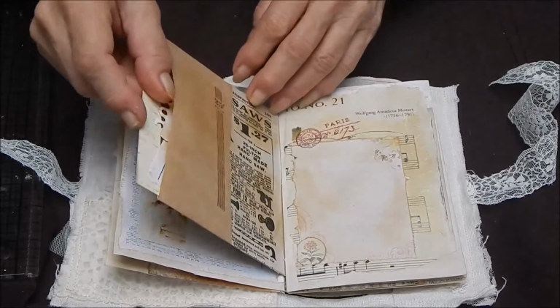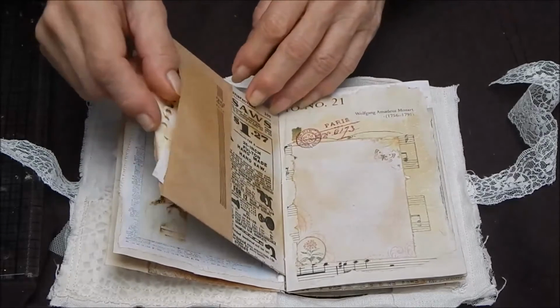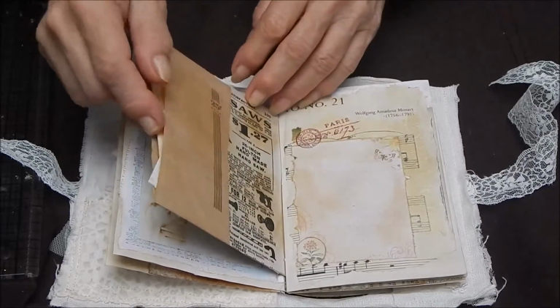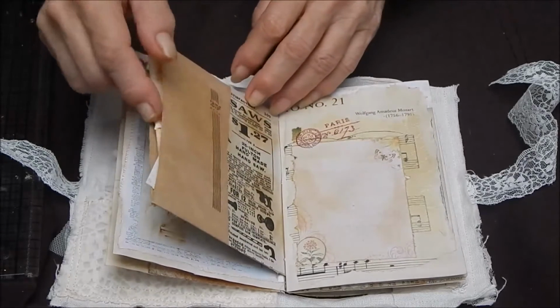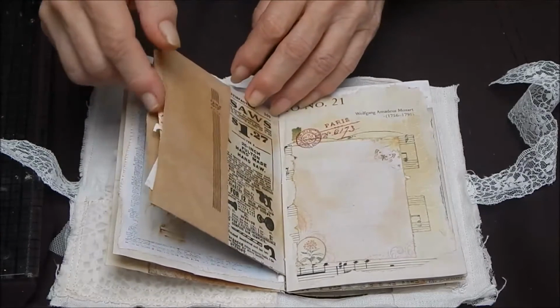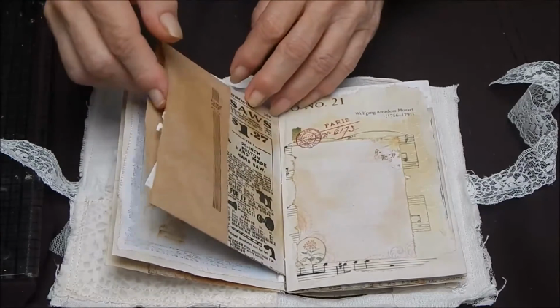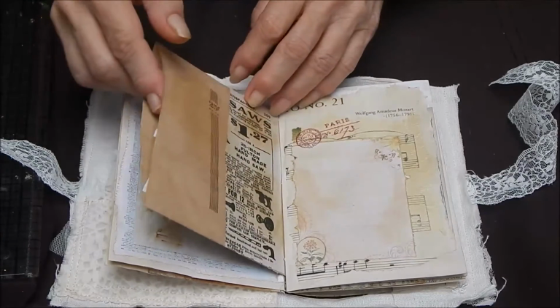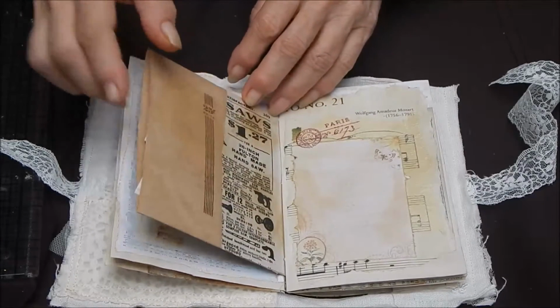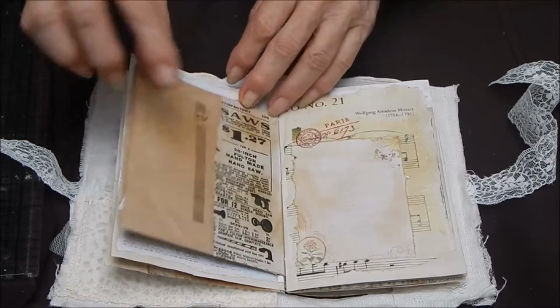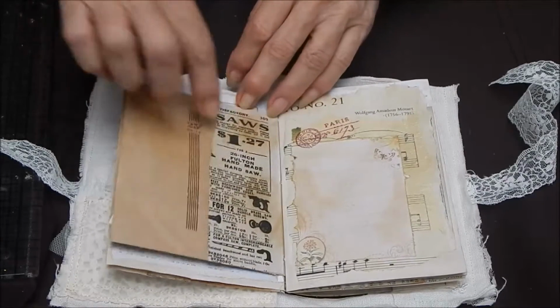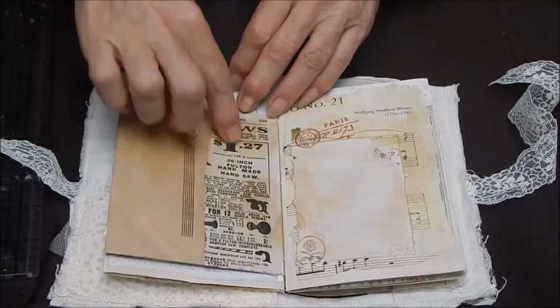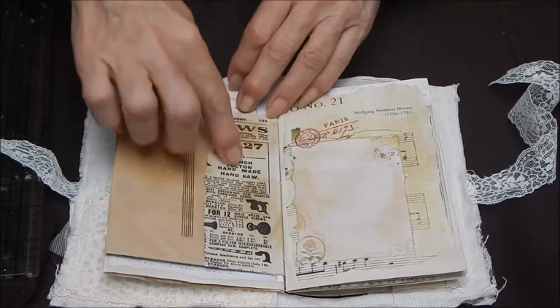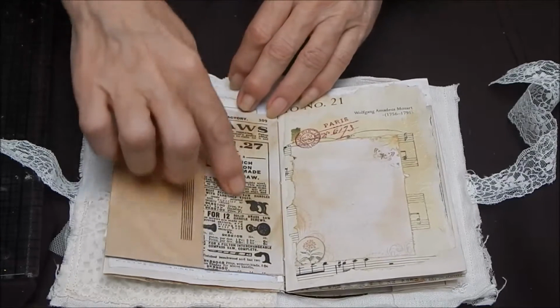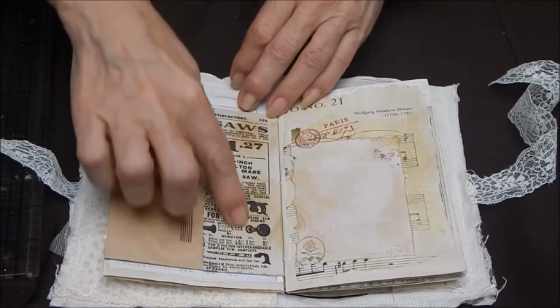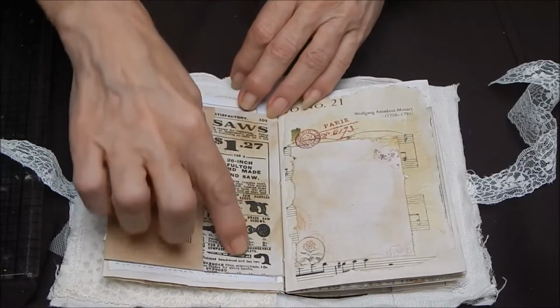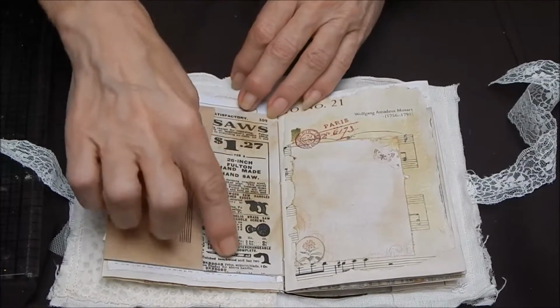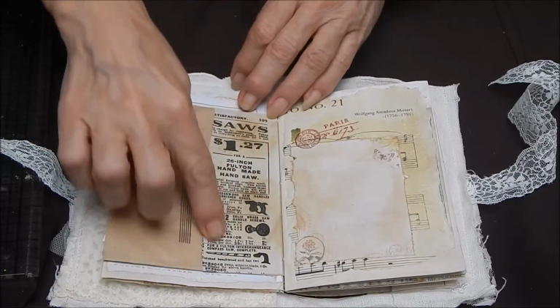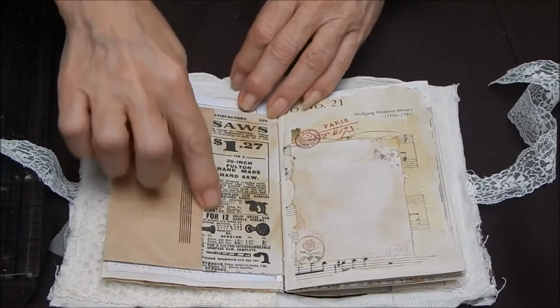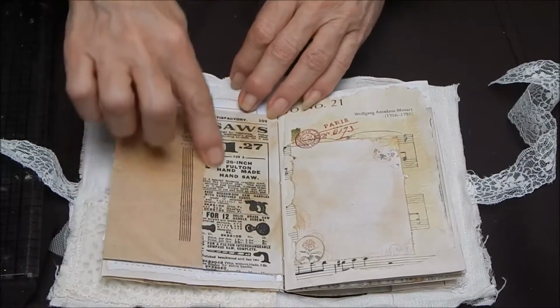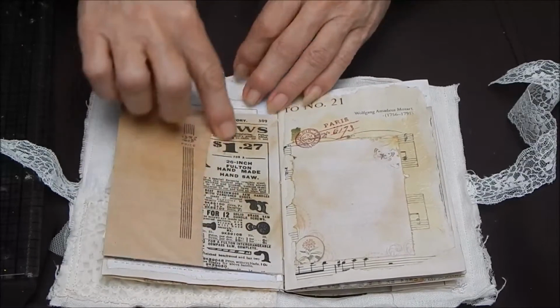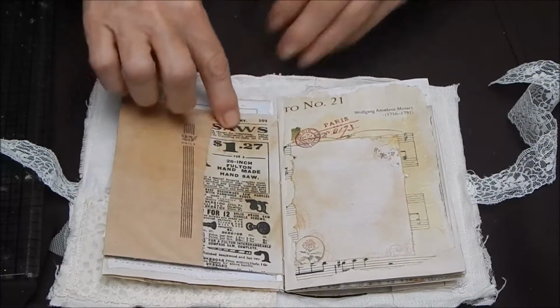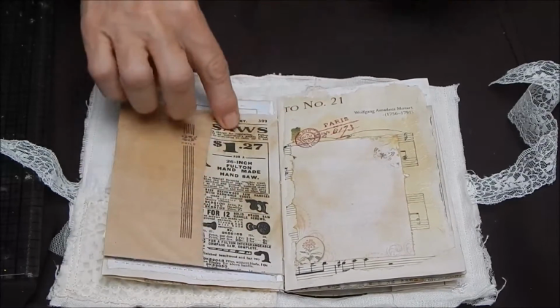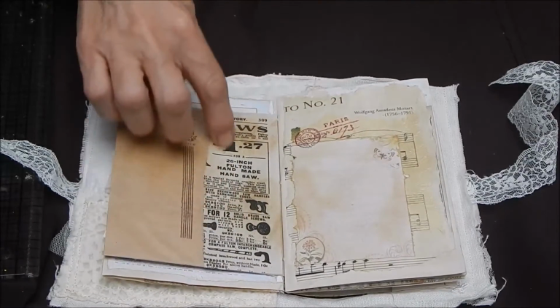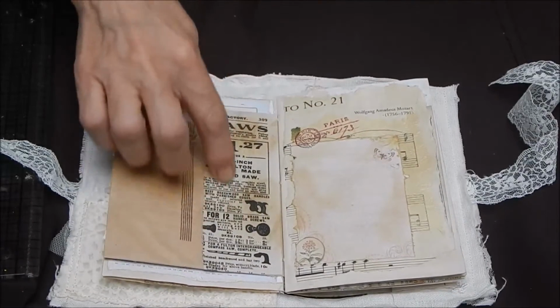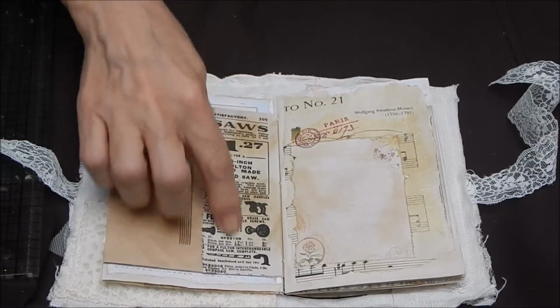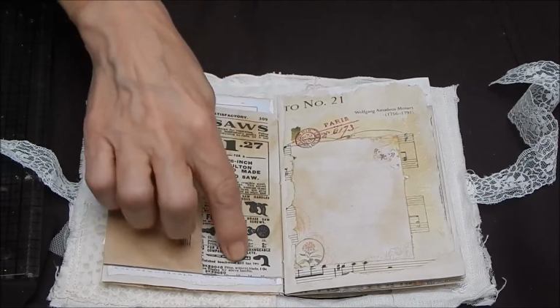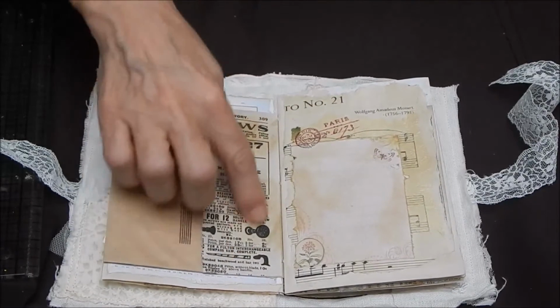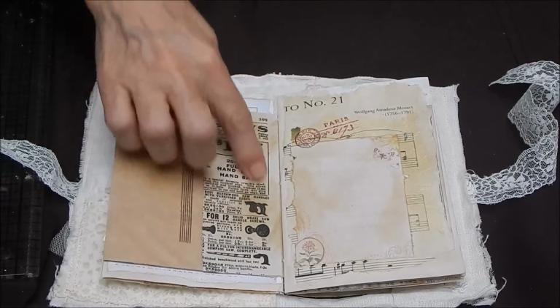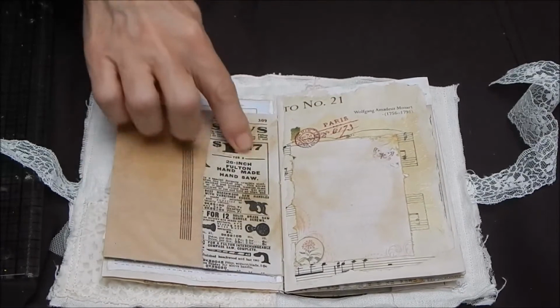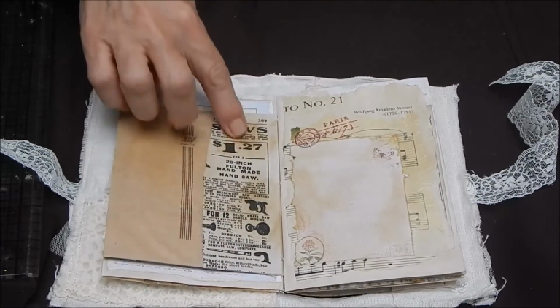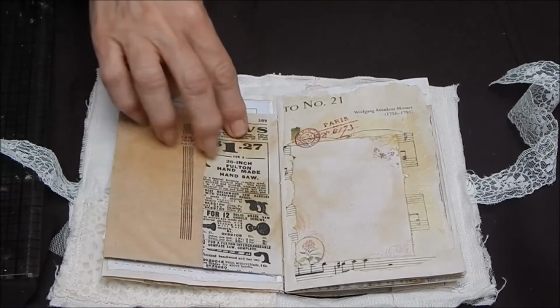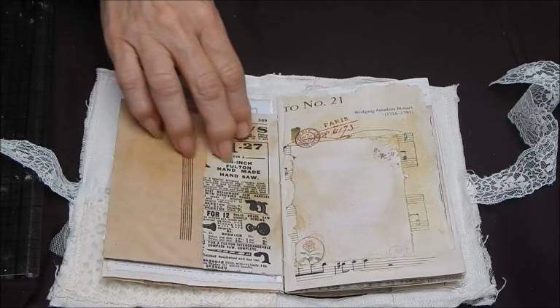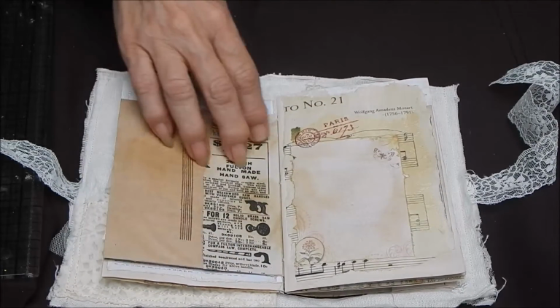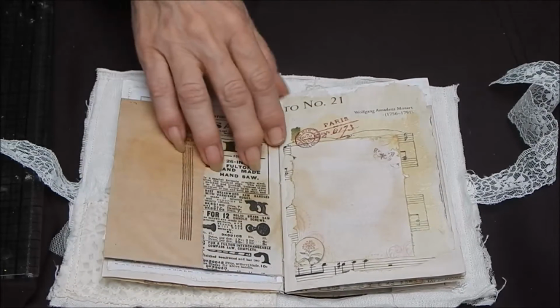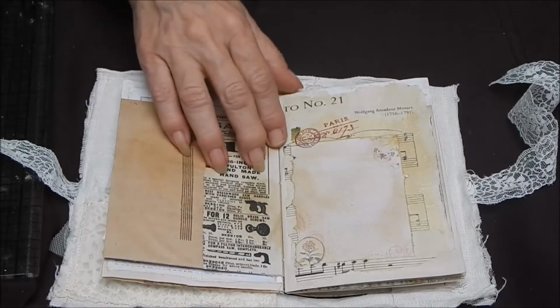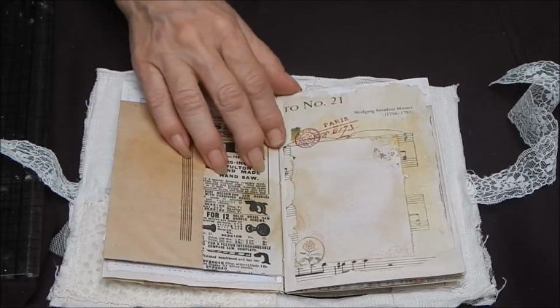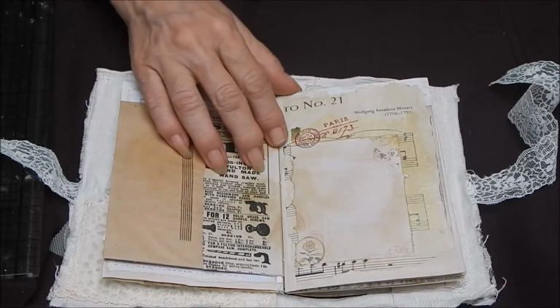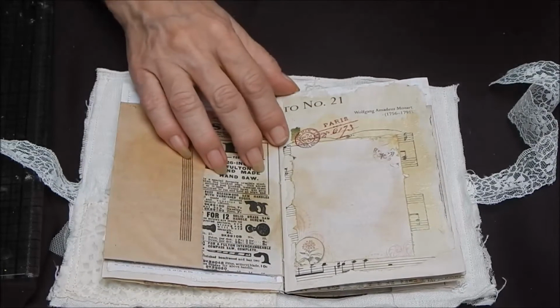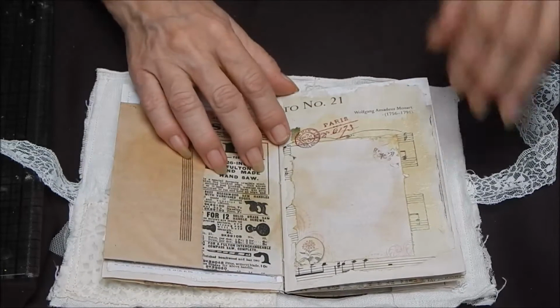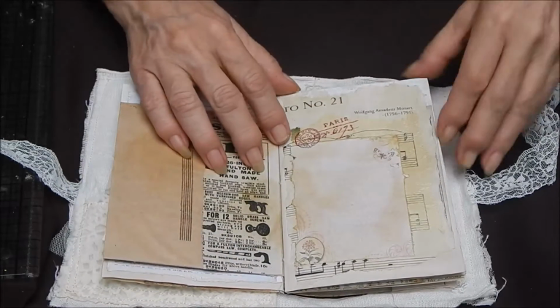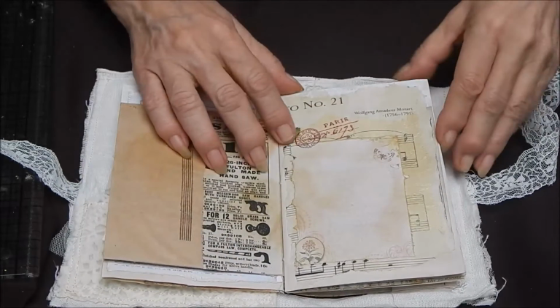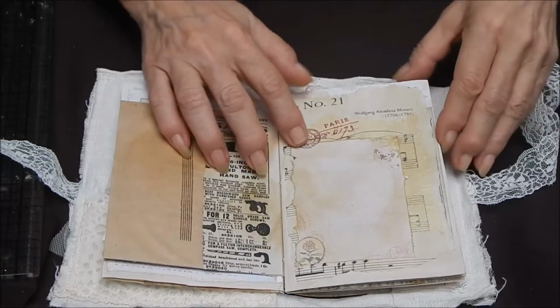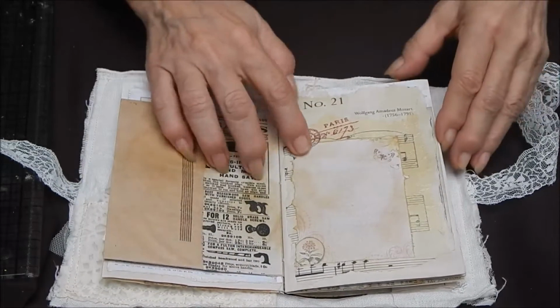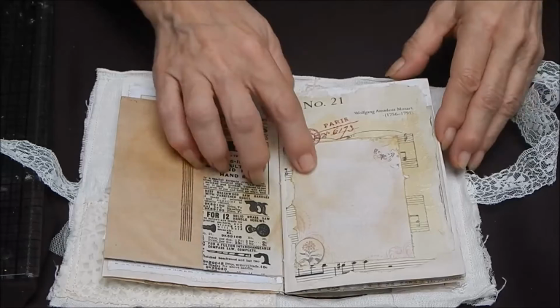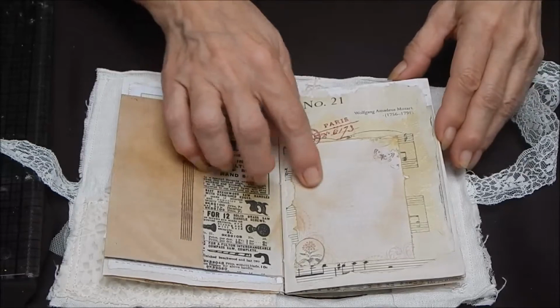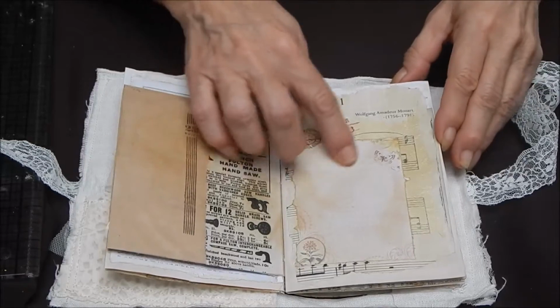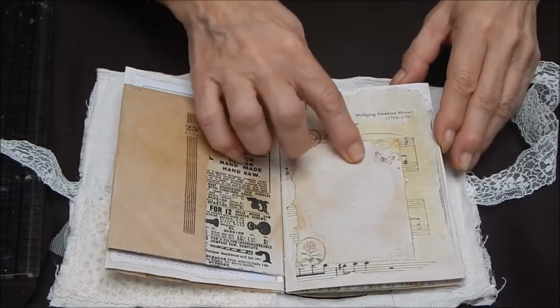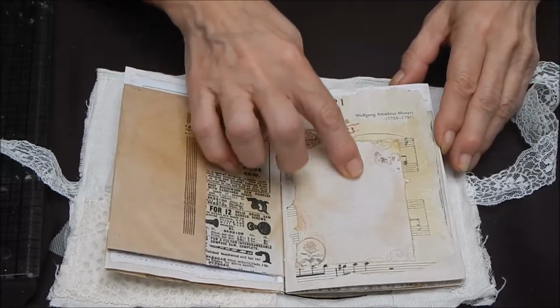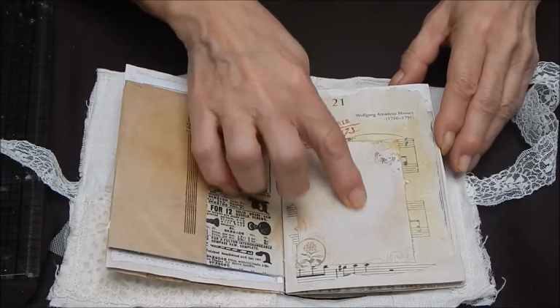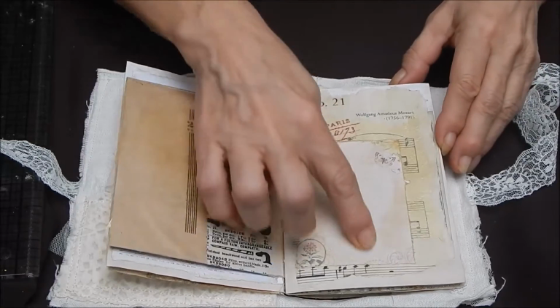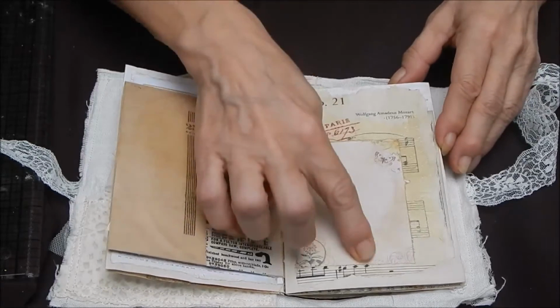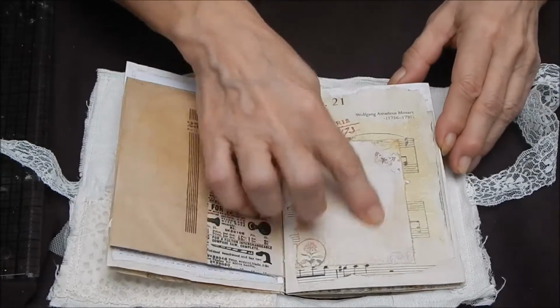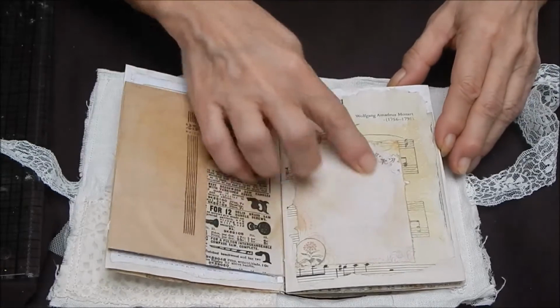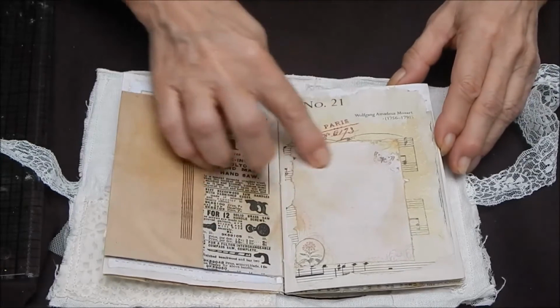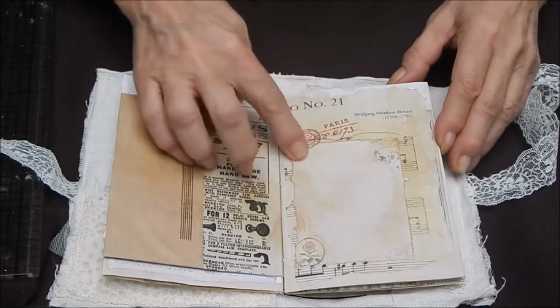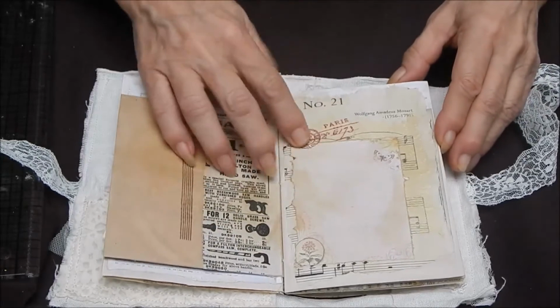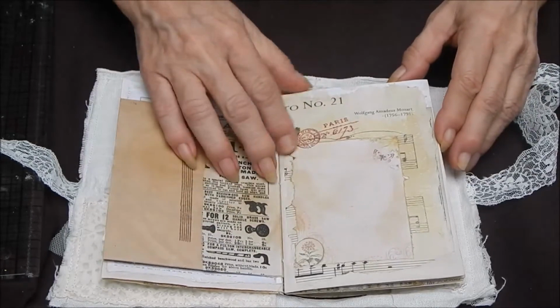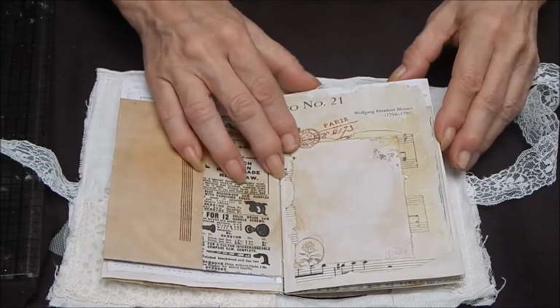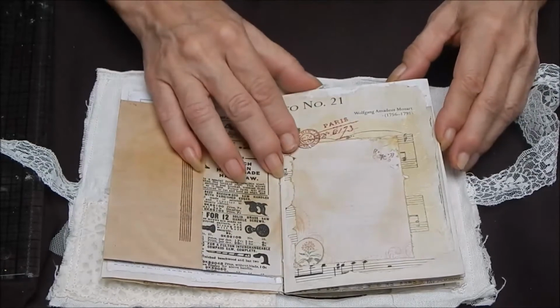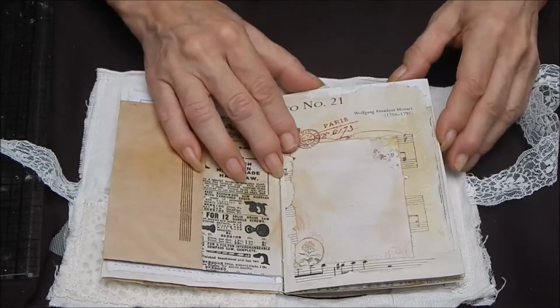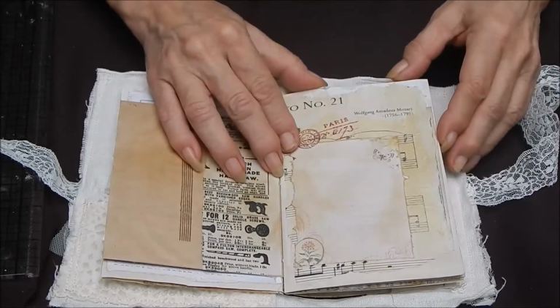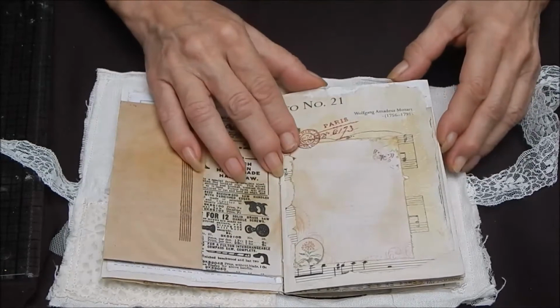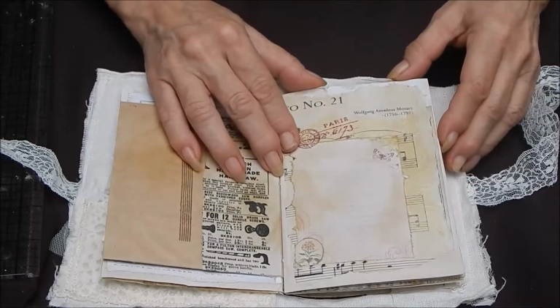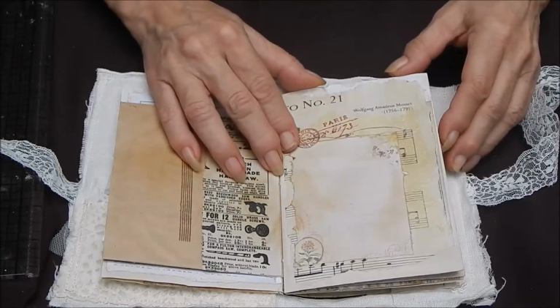Here we have the bag — it's got some ephemera and it's been inked. There's a little sheet to write on here.